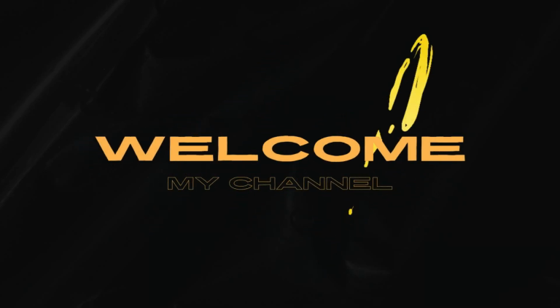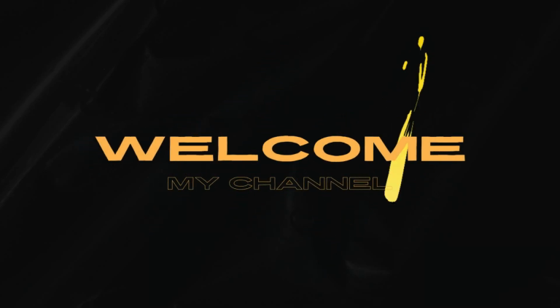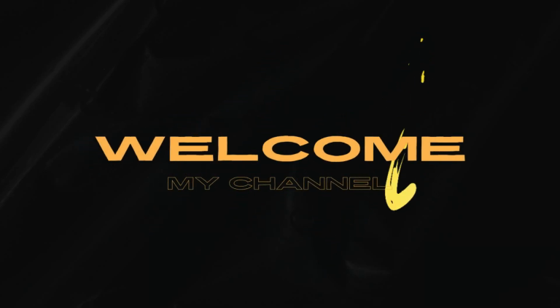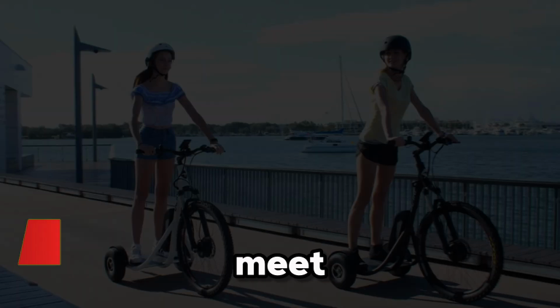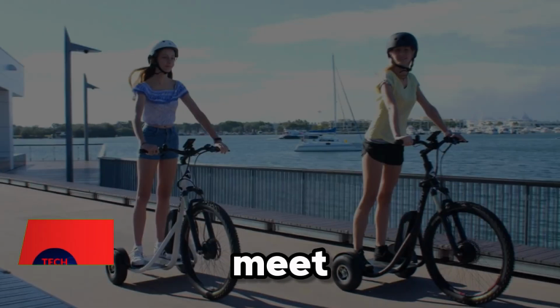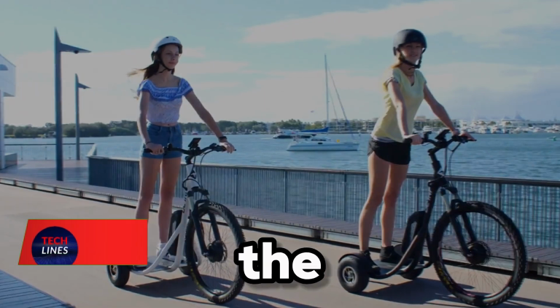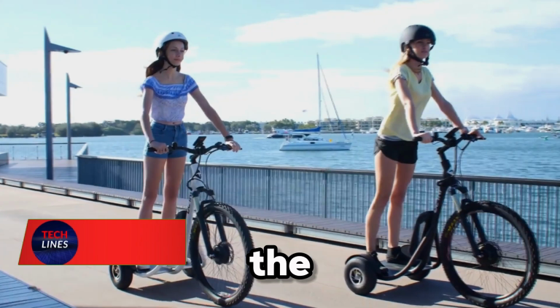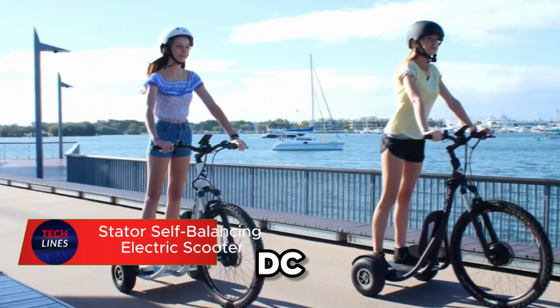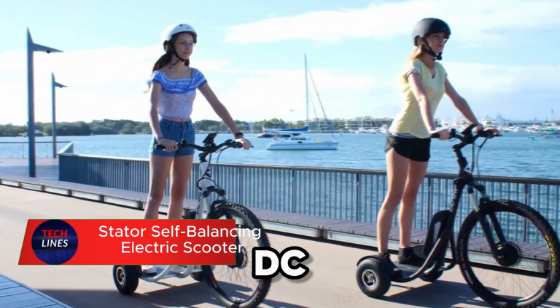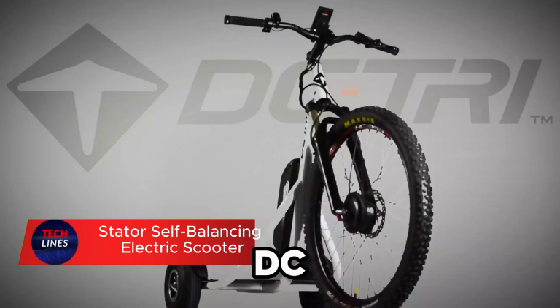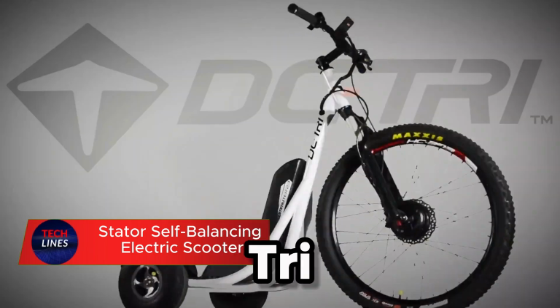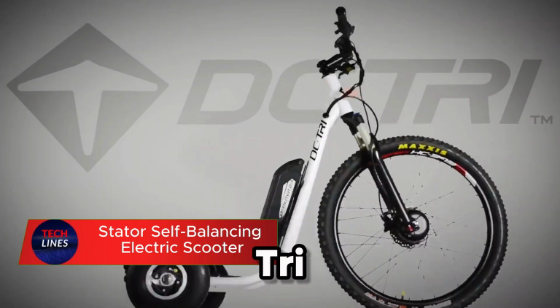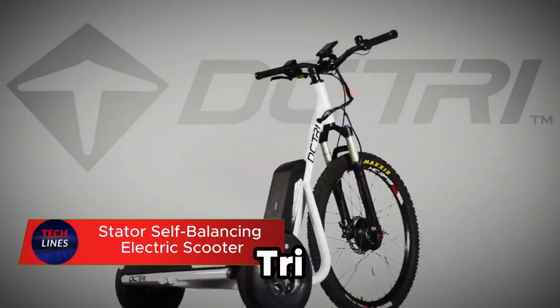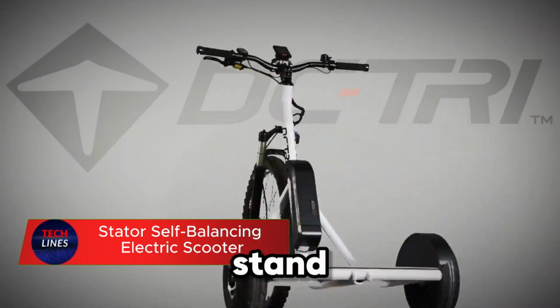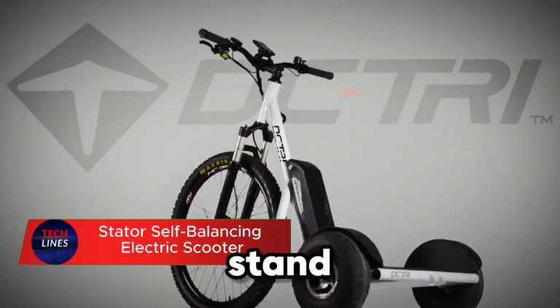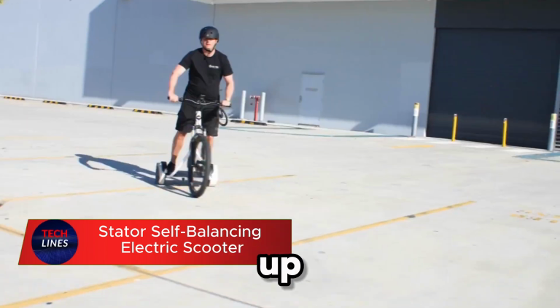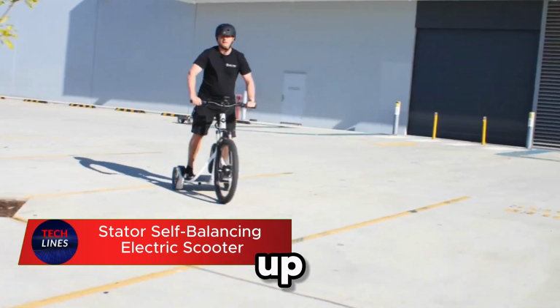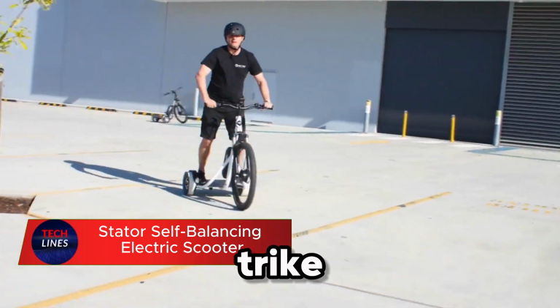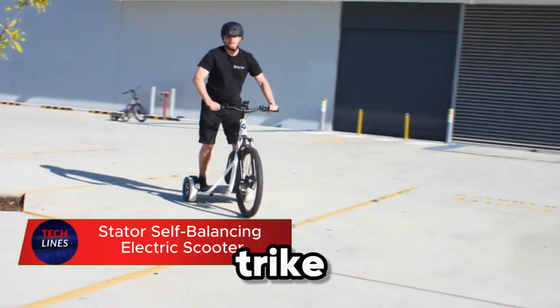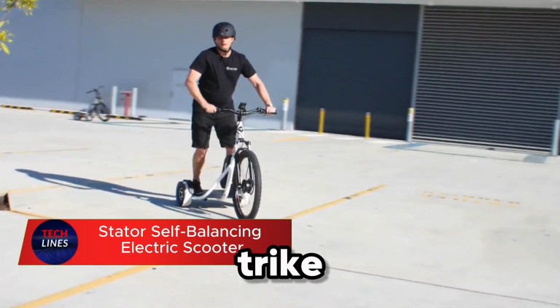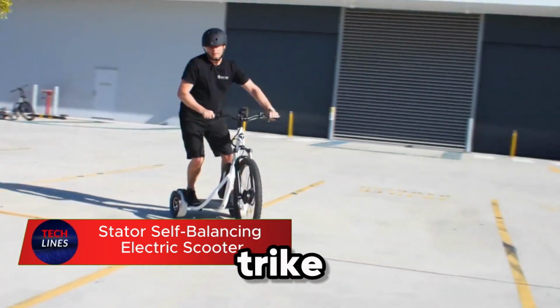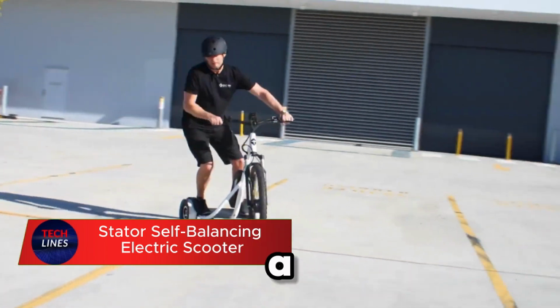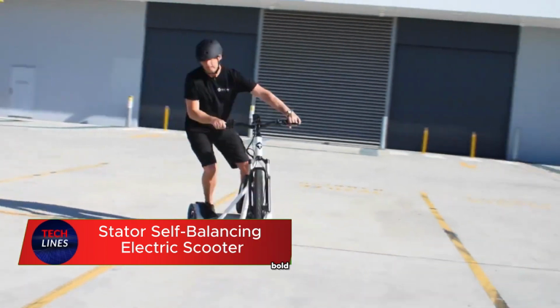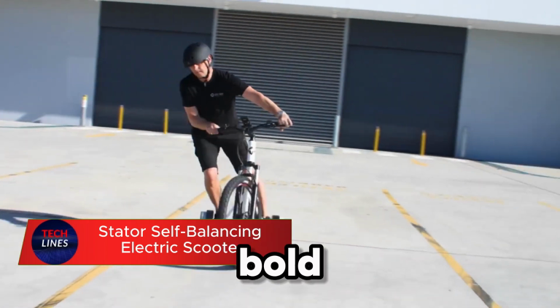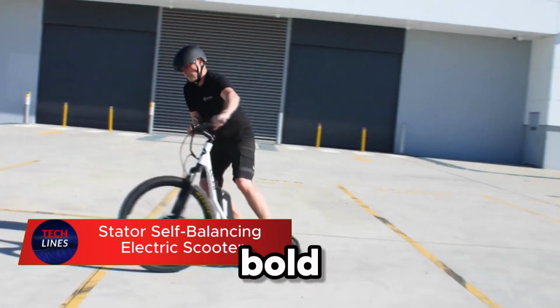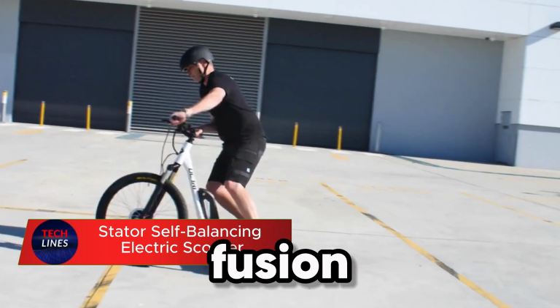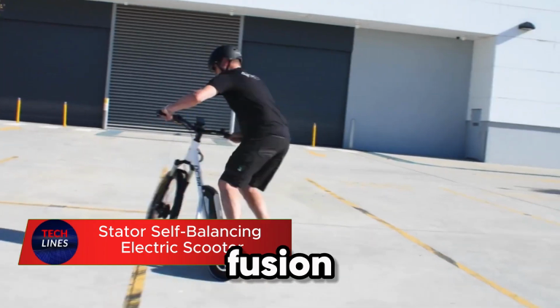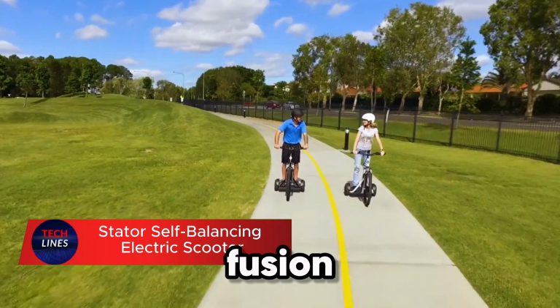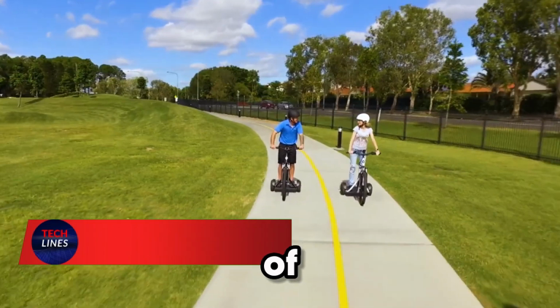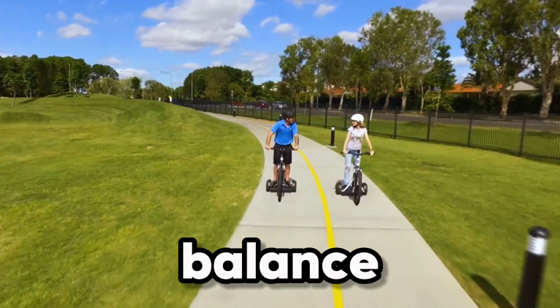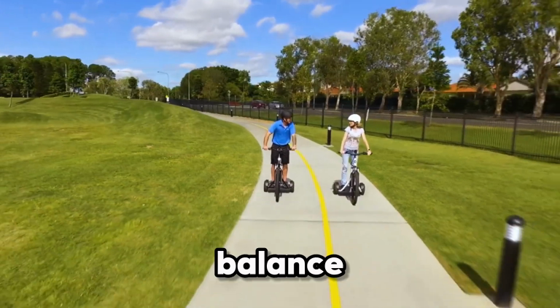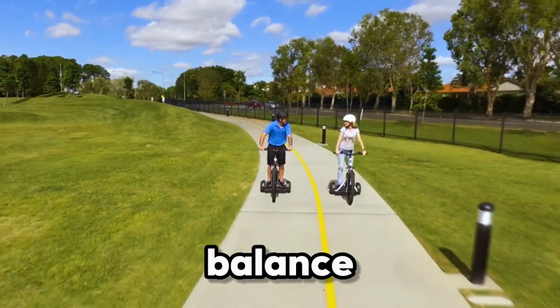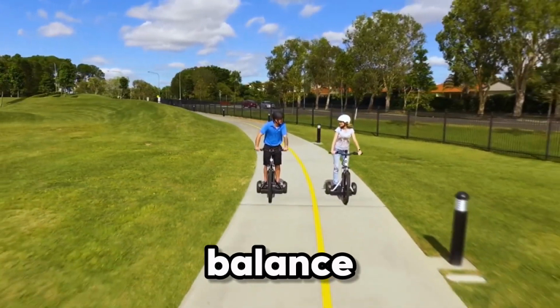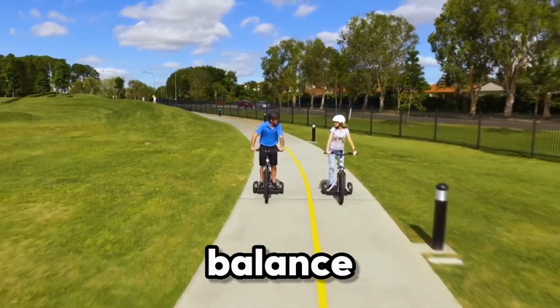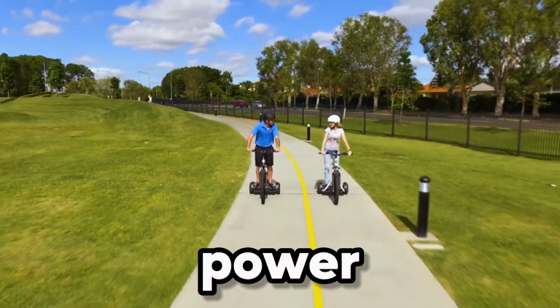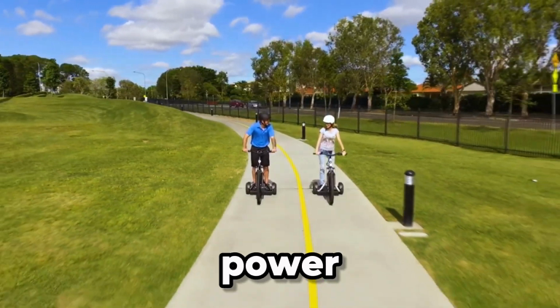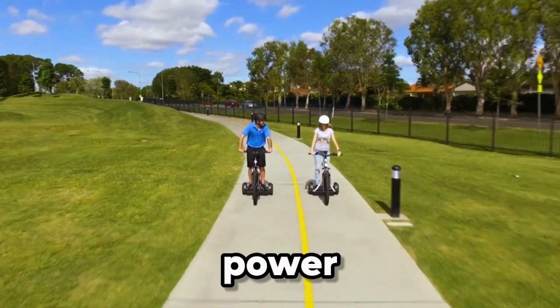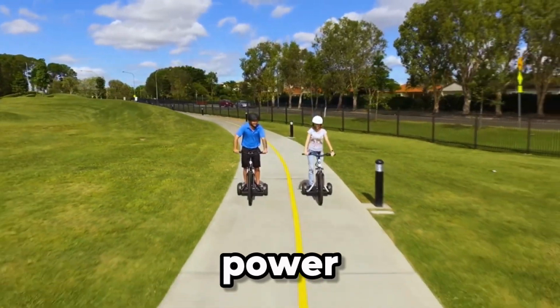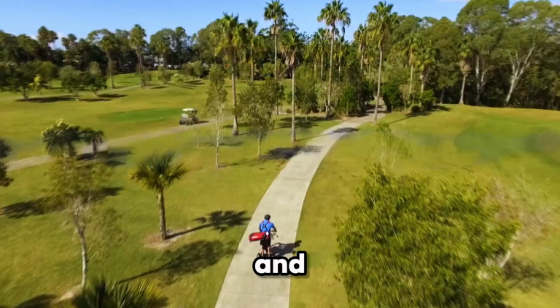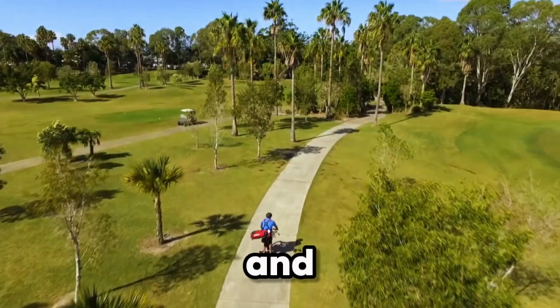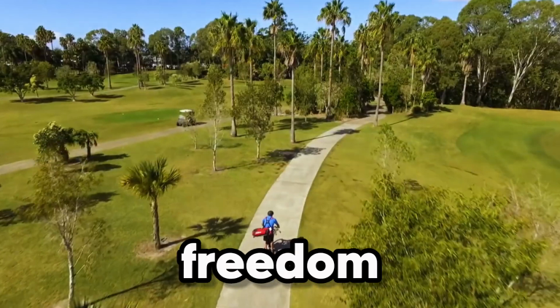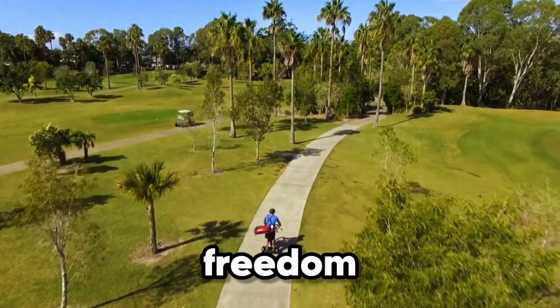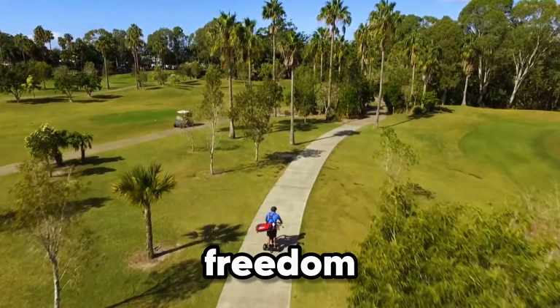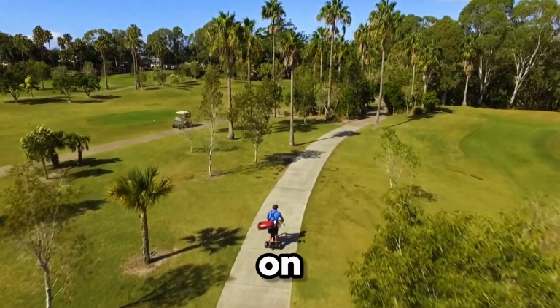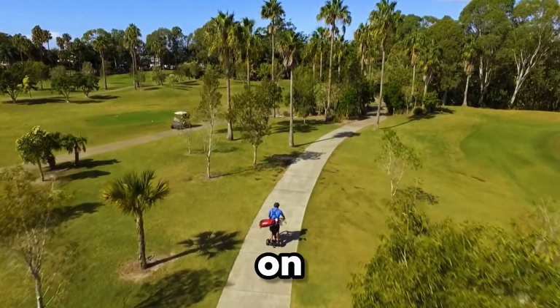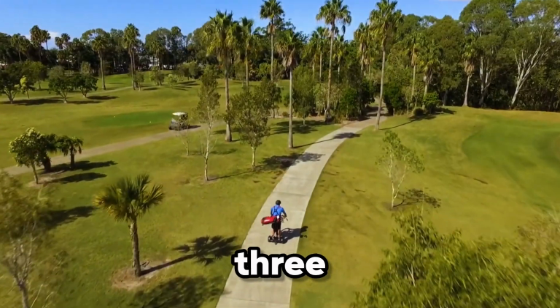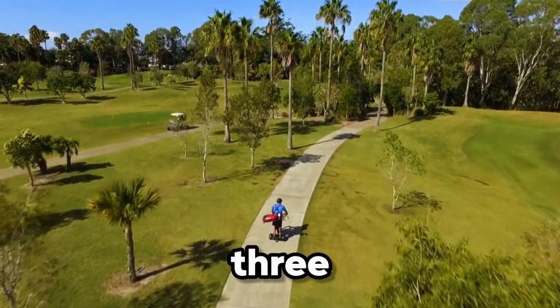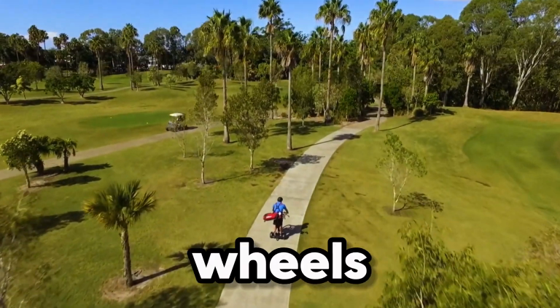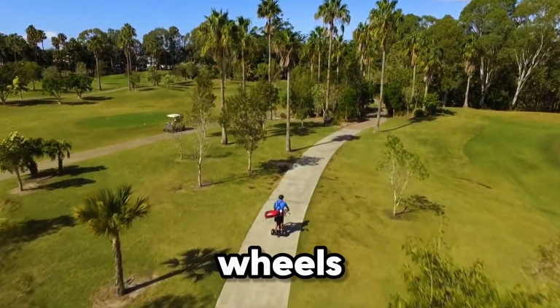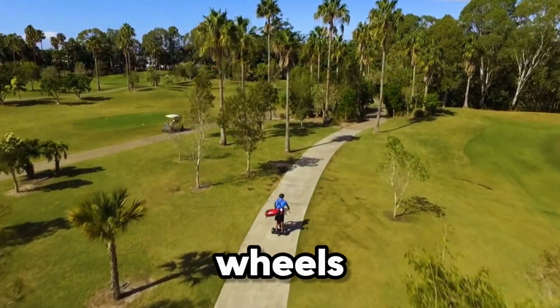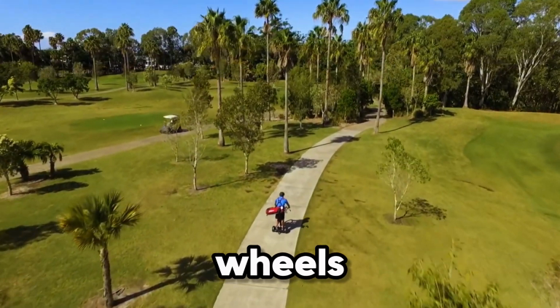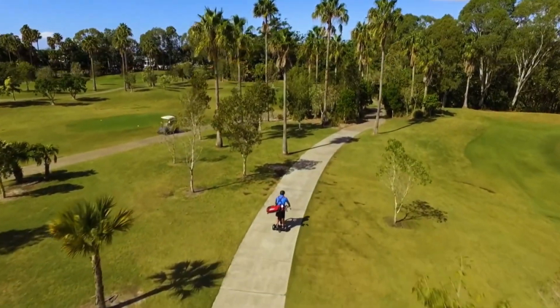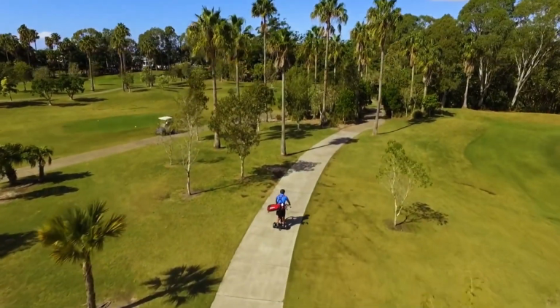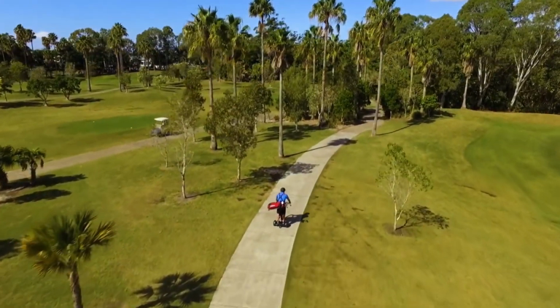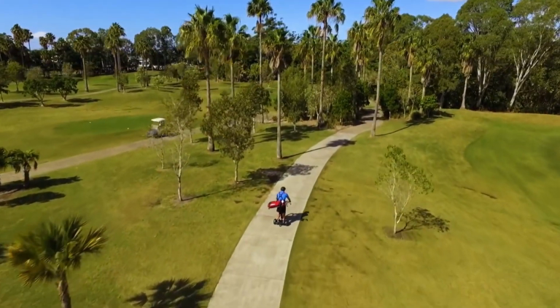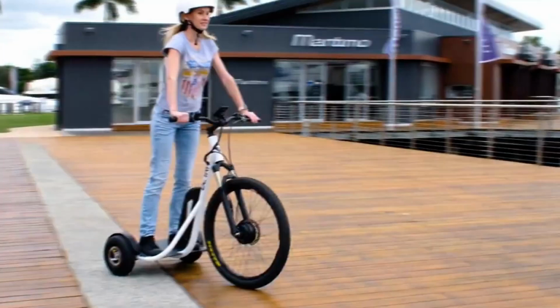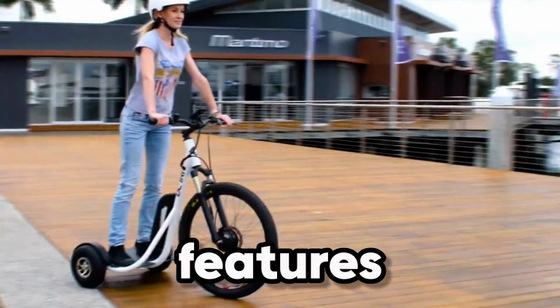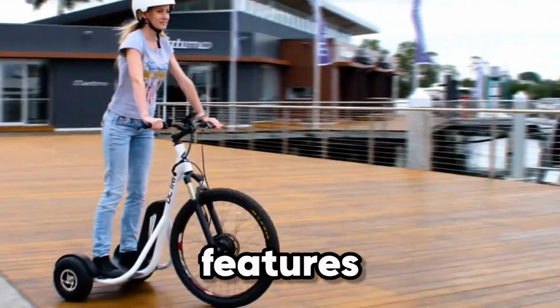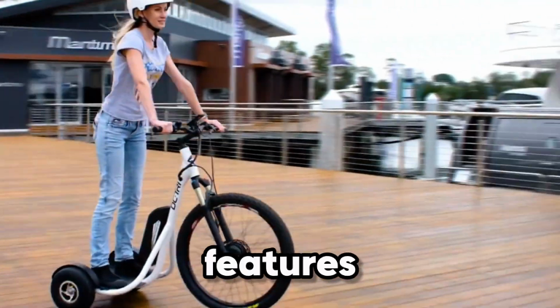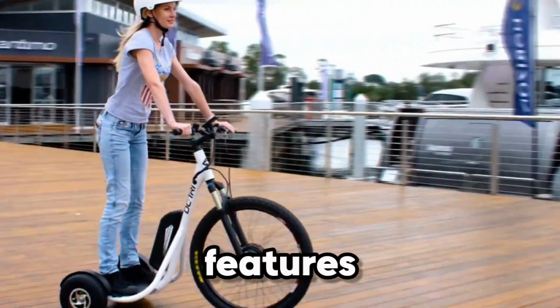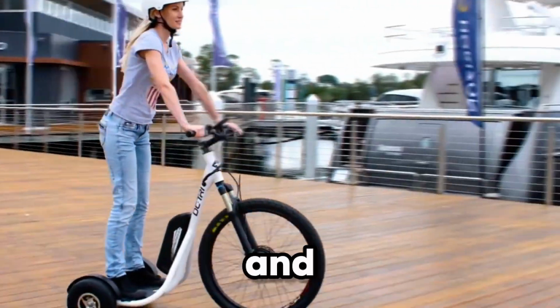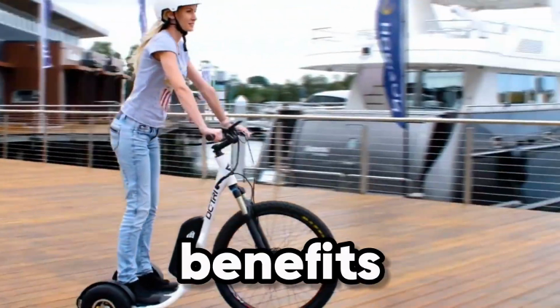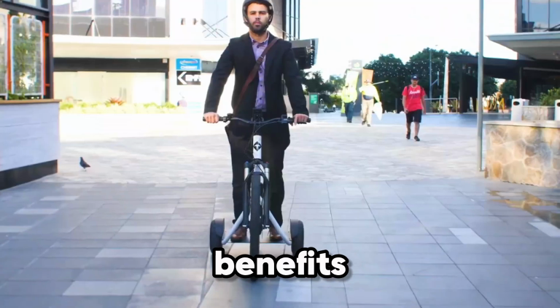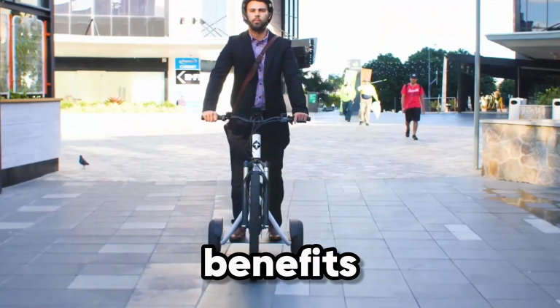Meet the DC Tri-Stand-Up Trike, a bold fusion of balance, power, and freedom on three wheels.